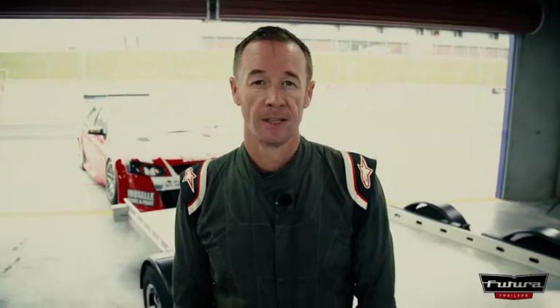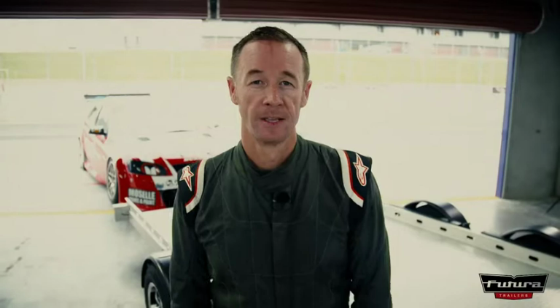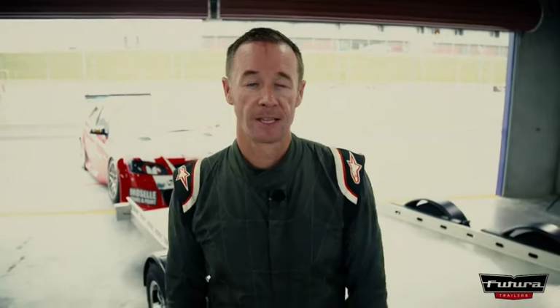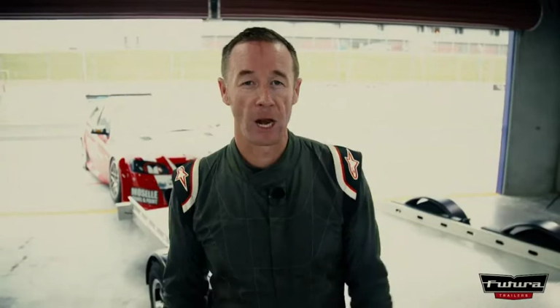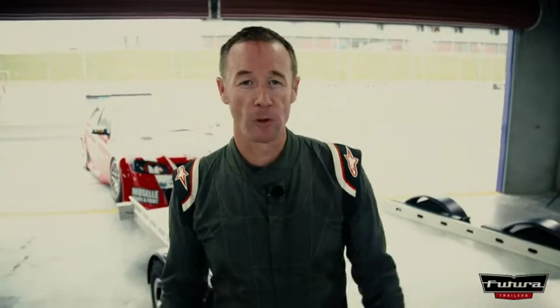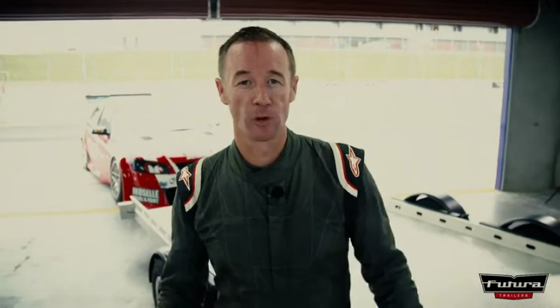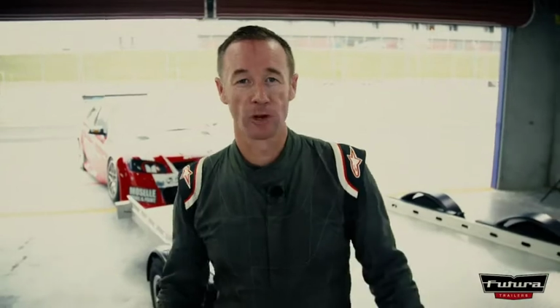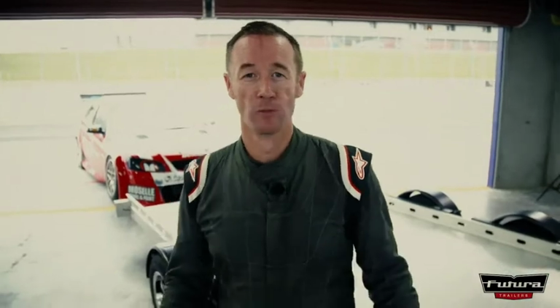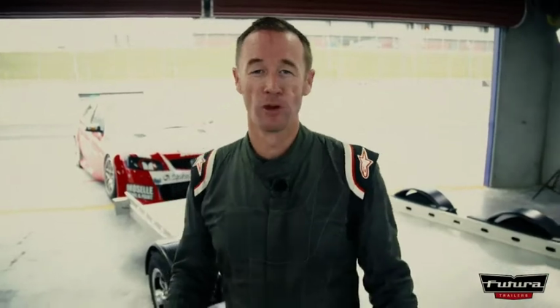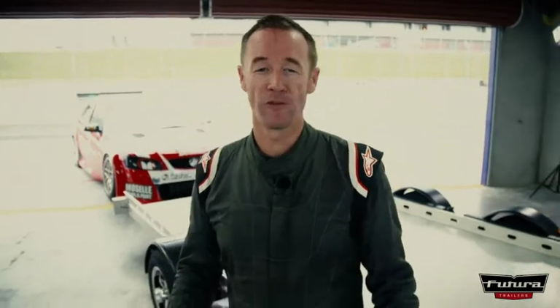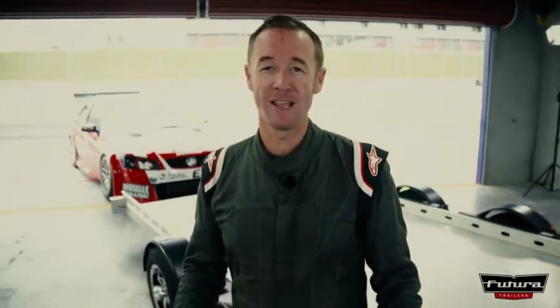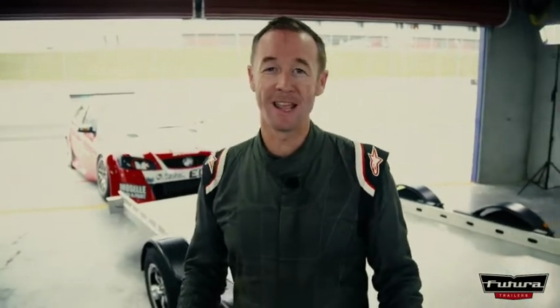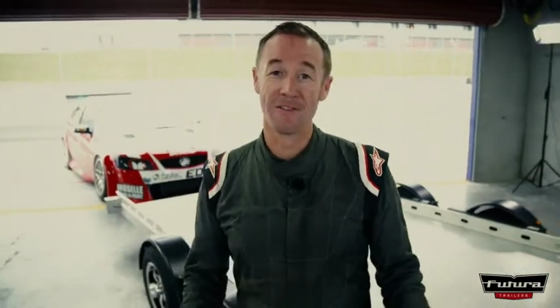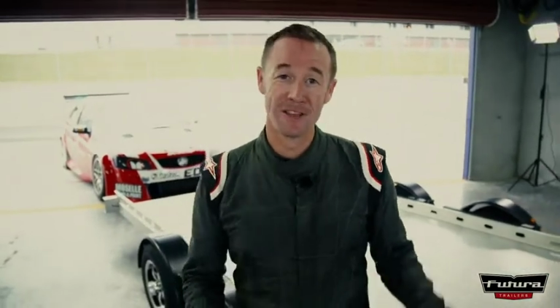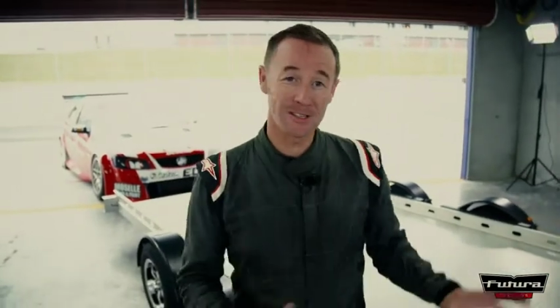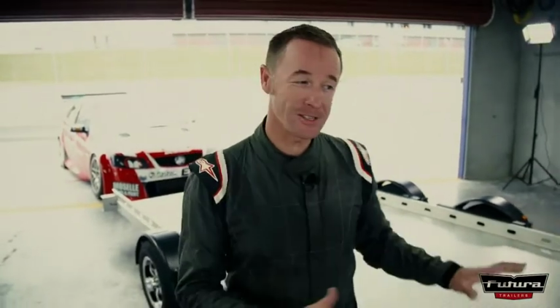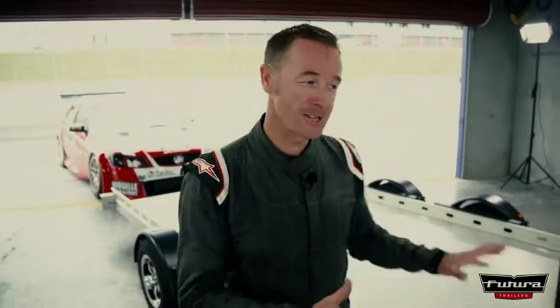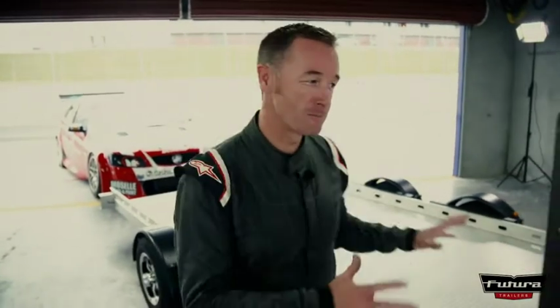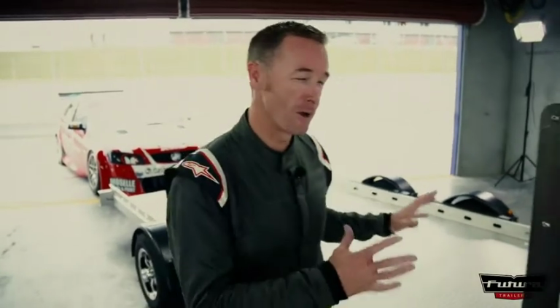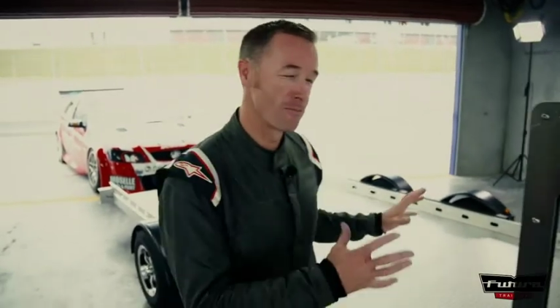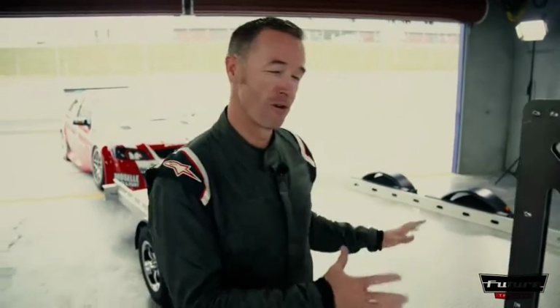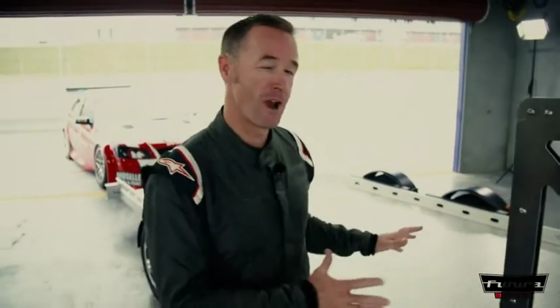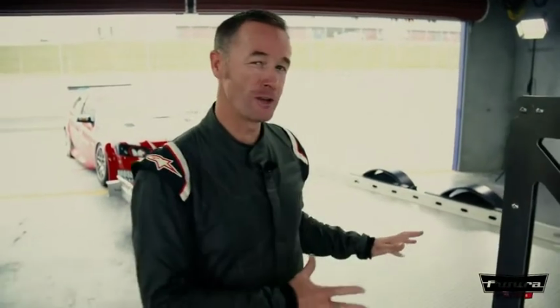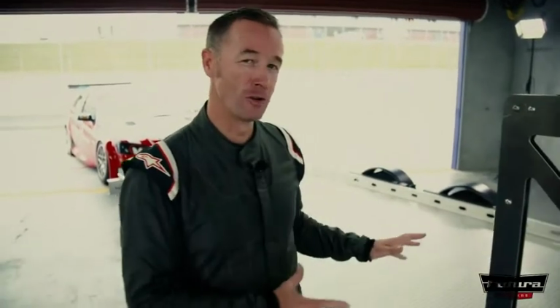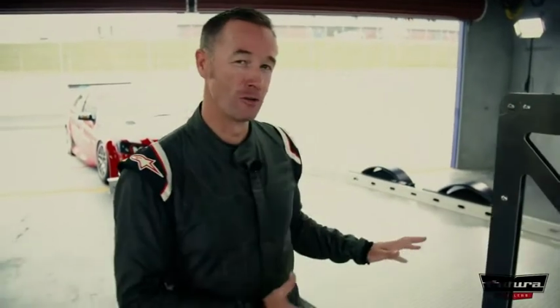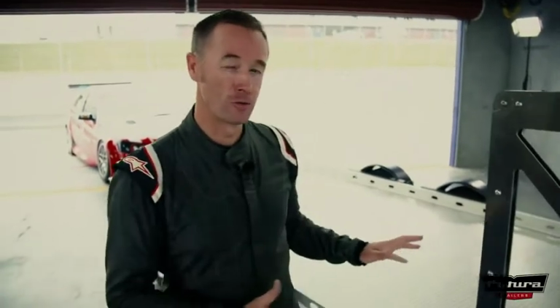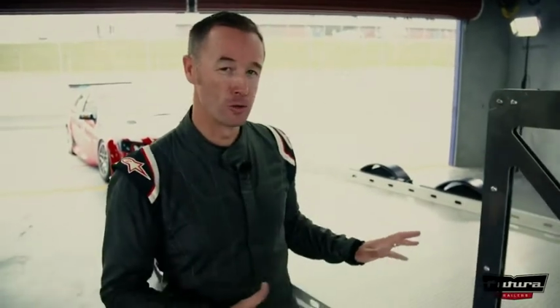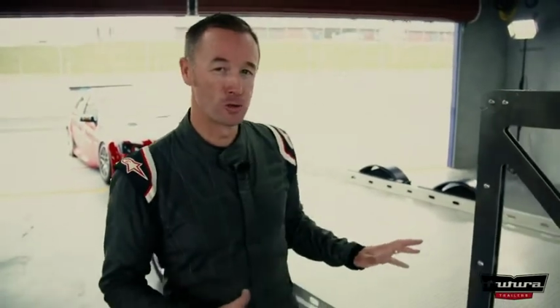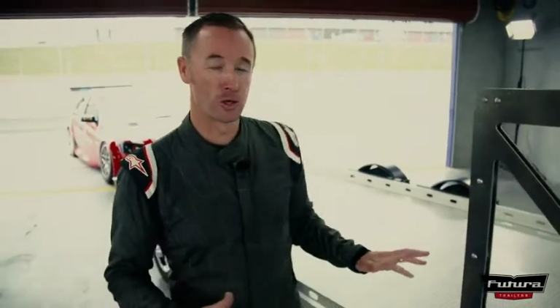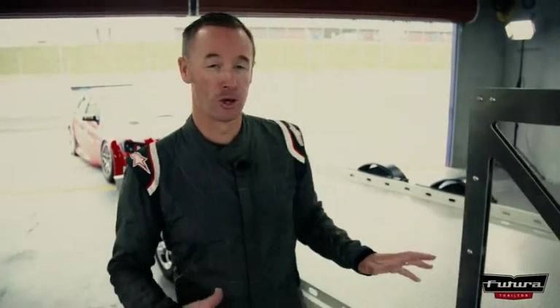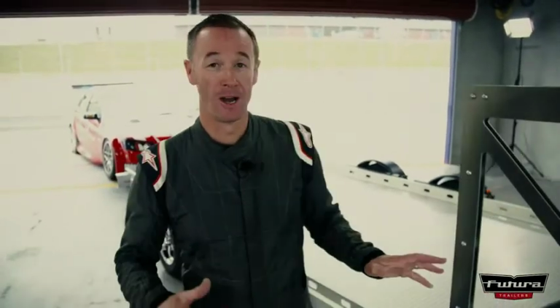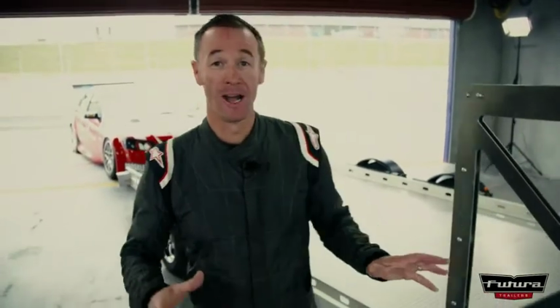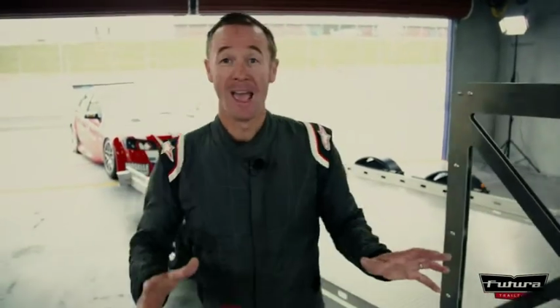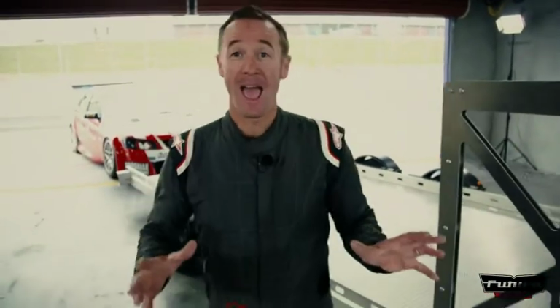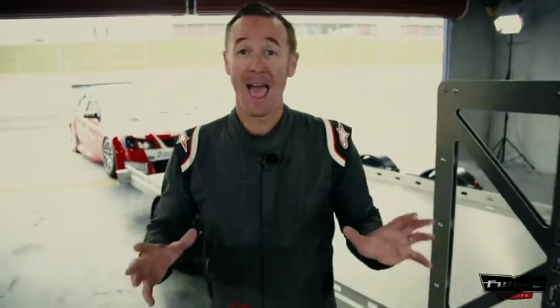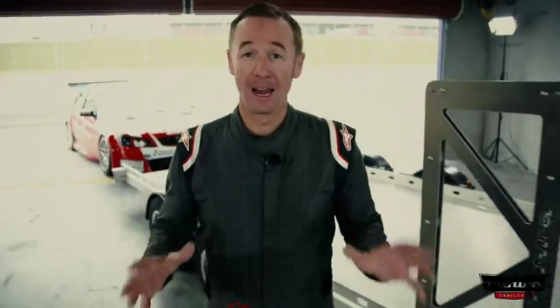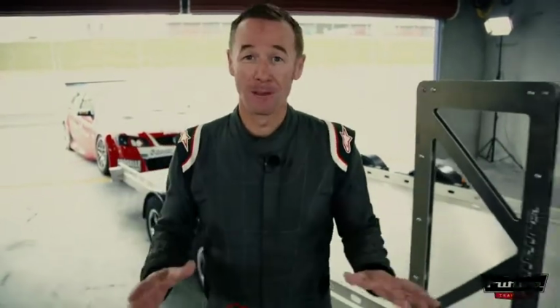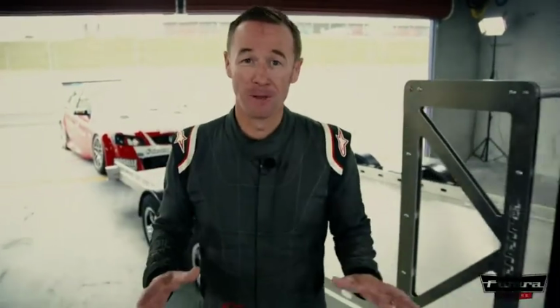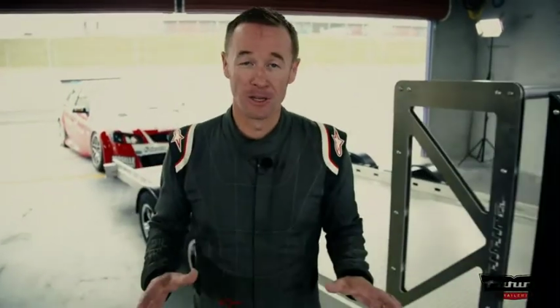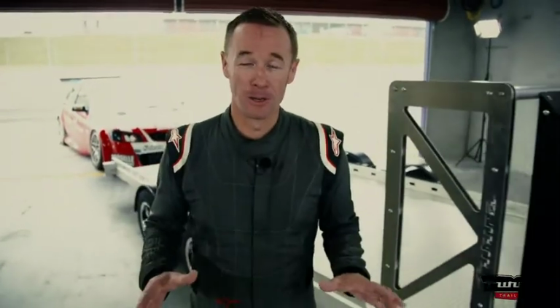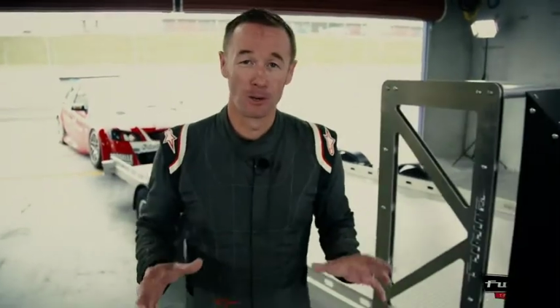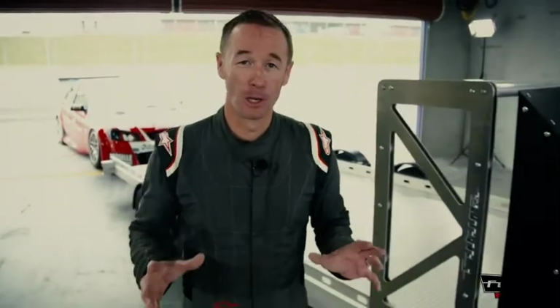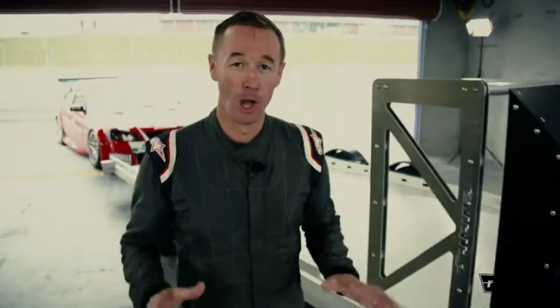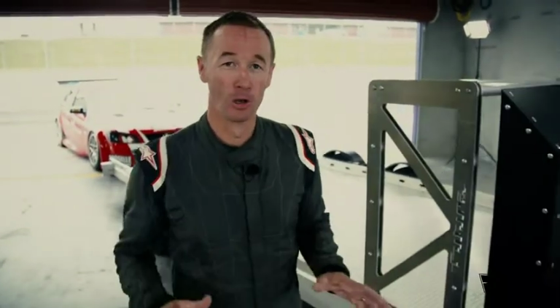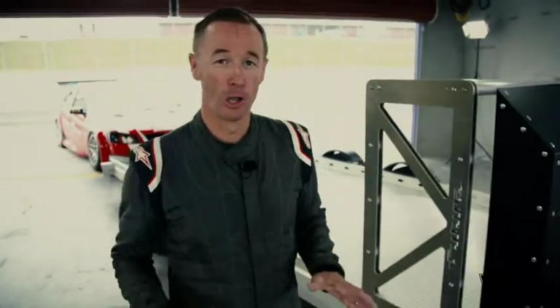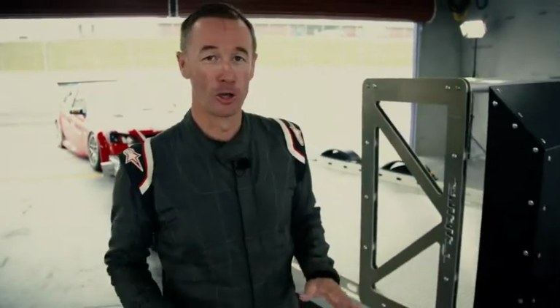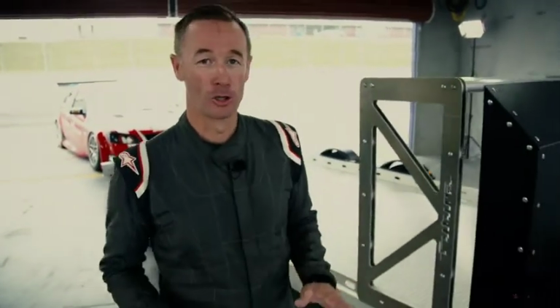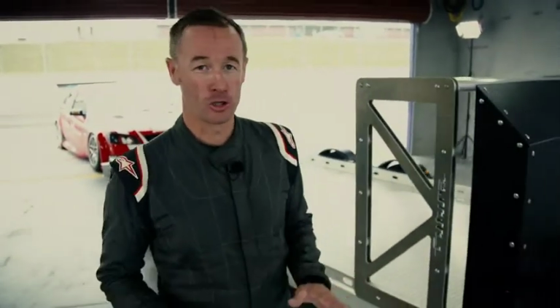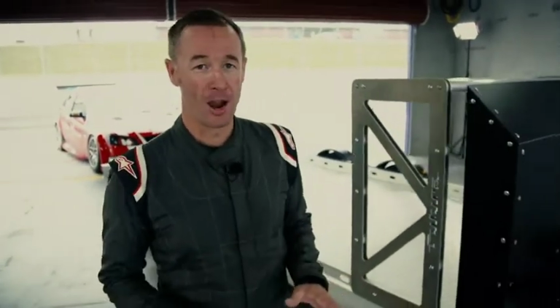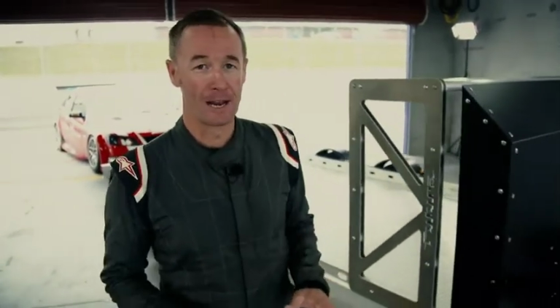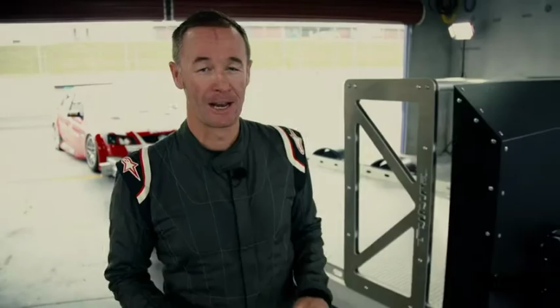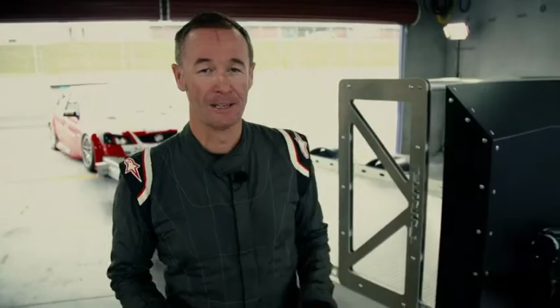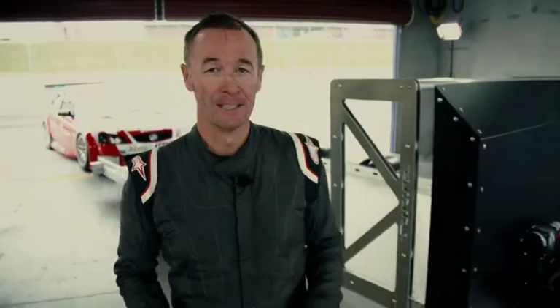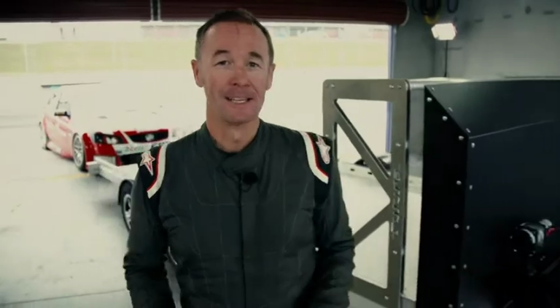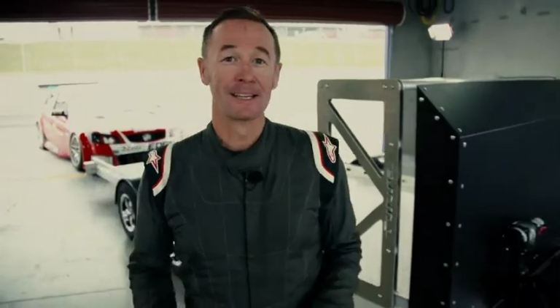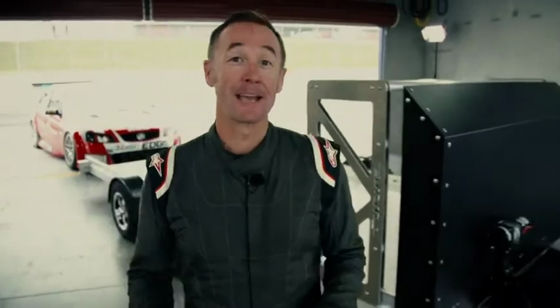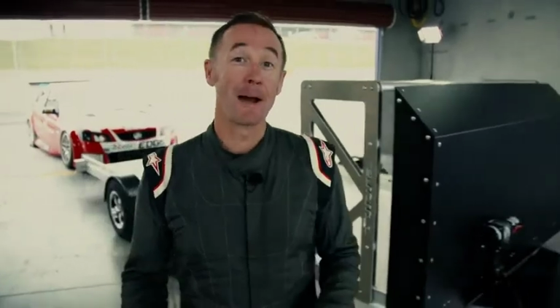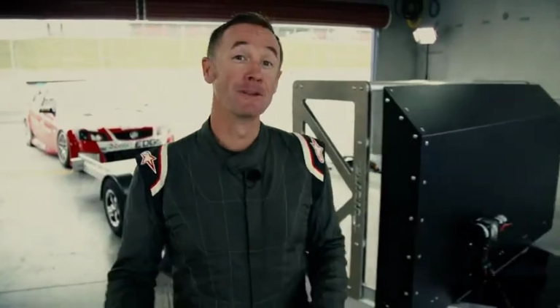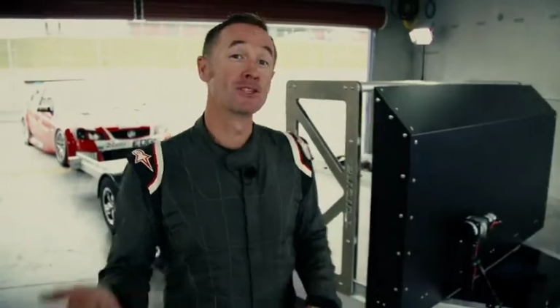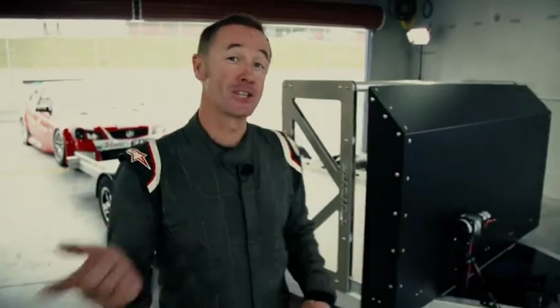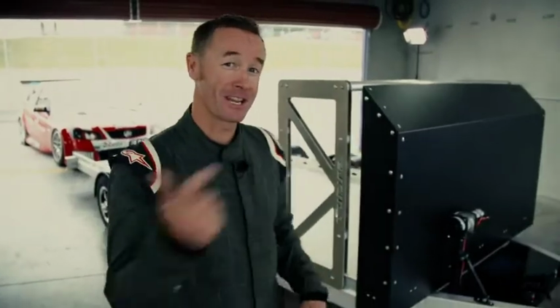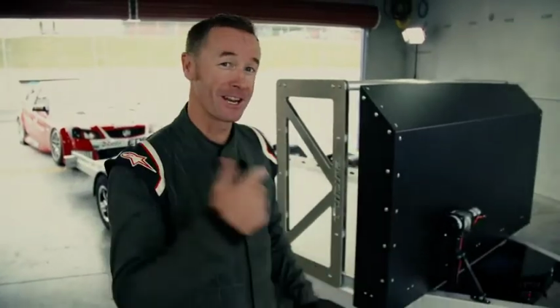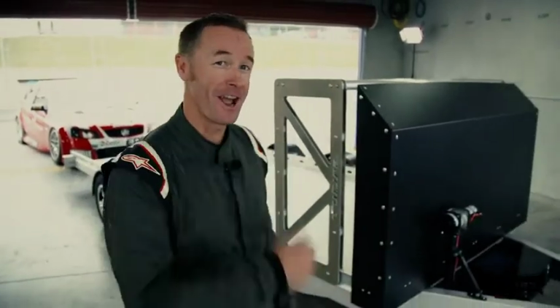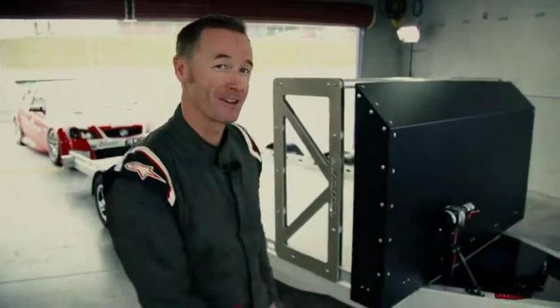G'day, I'm Greg Murphy and this is my brand new Futura Aluminium Low Loader Trailer. Come and check it out.